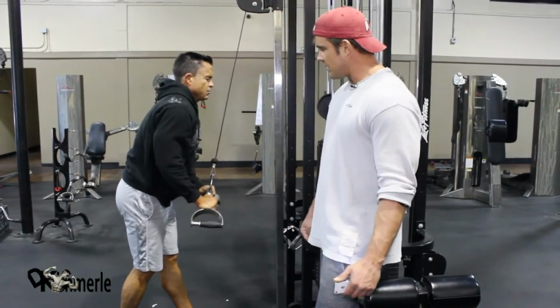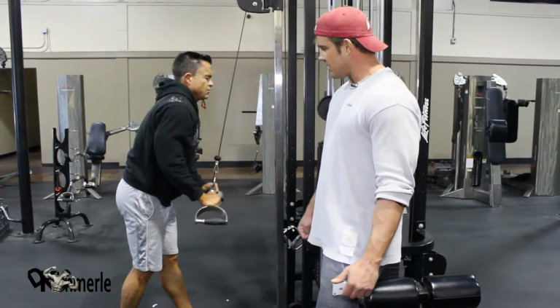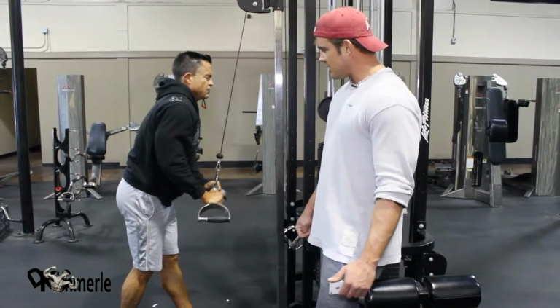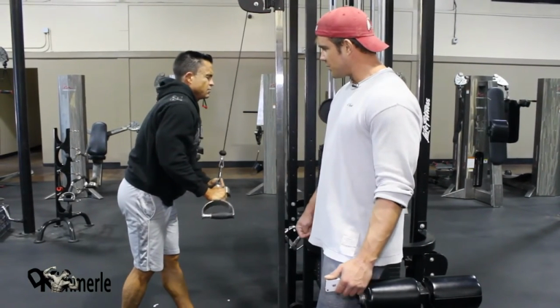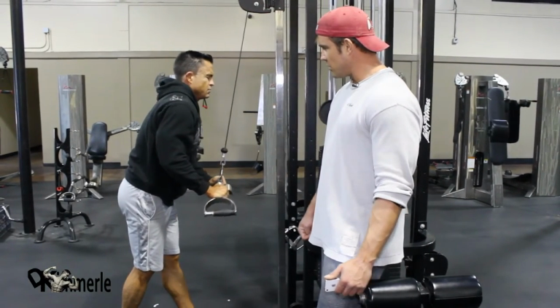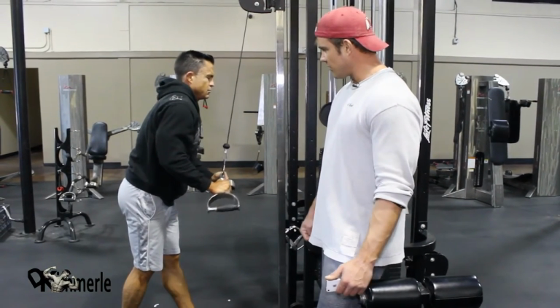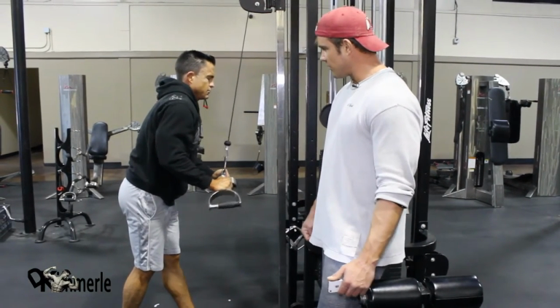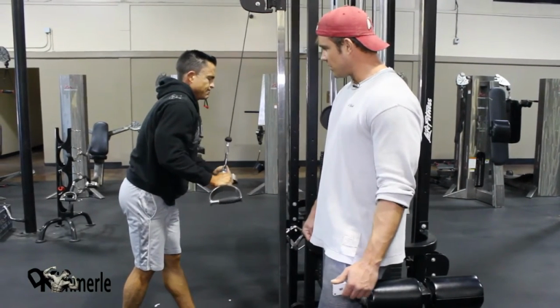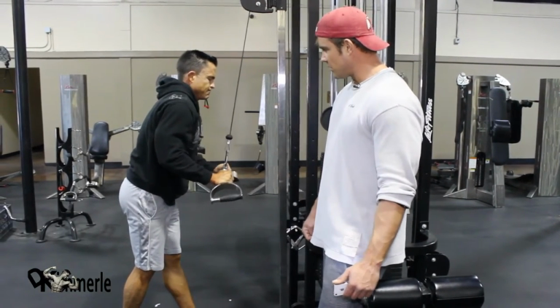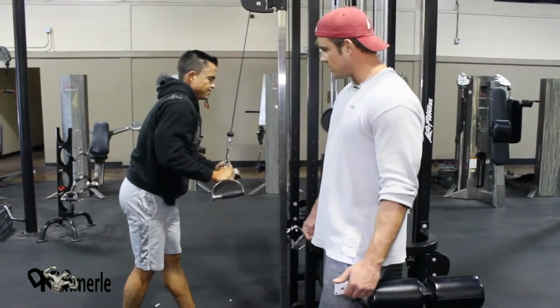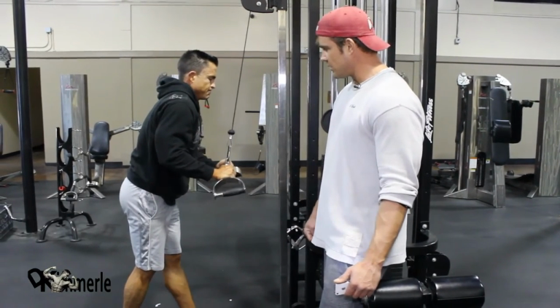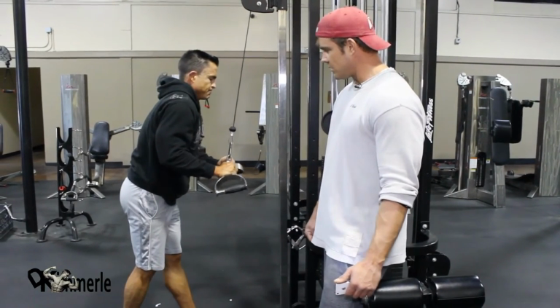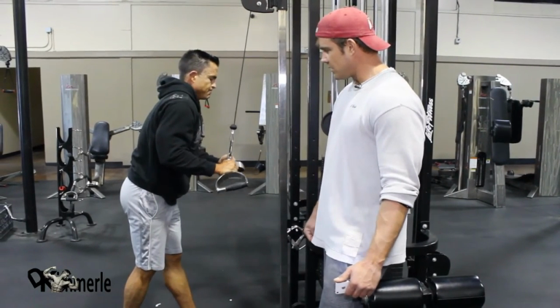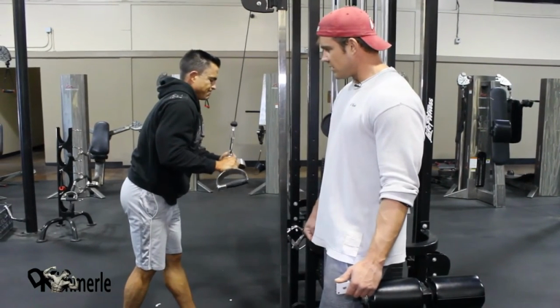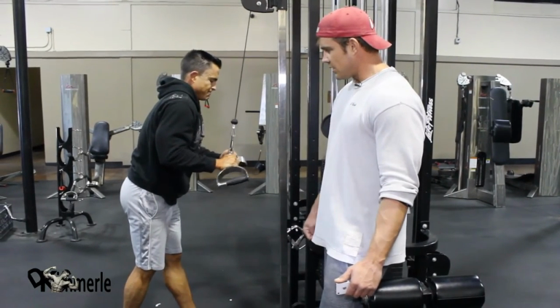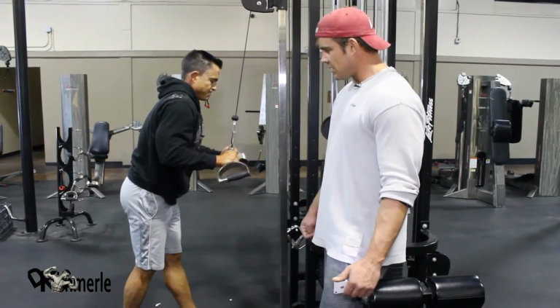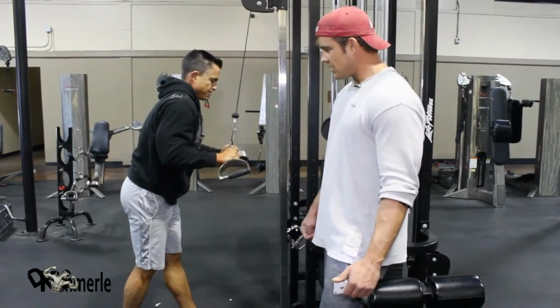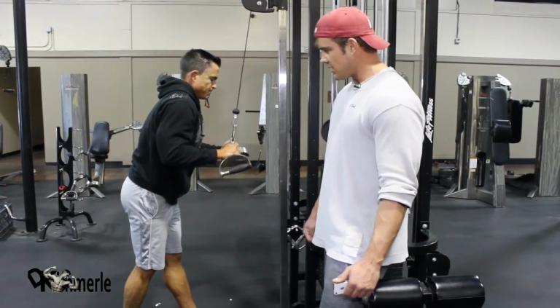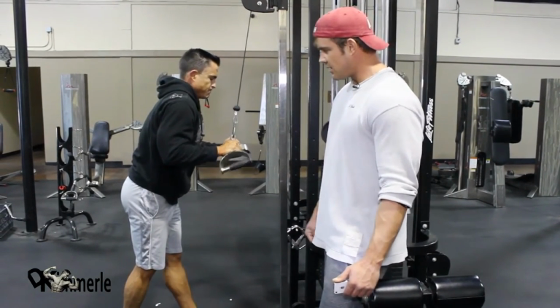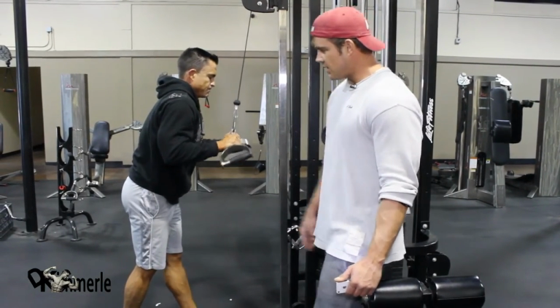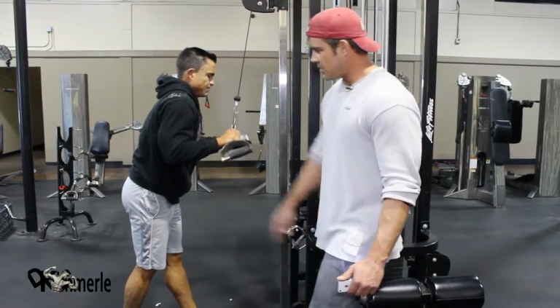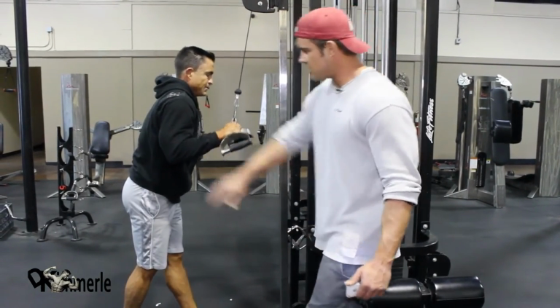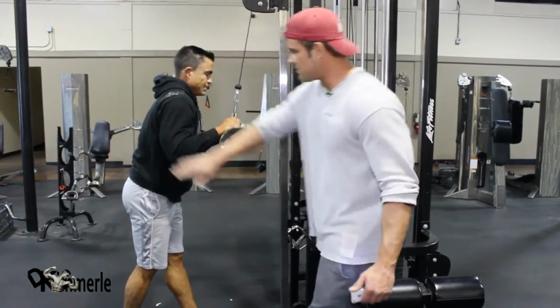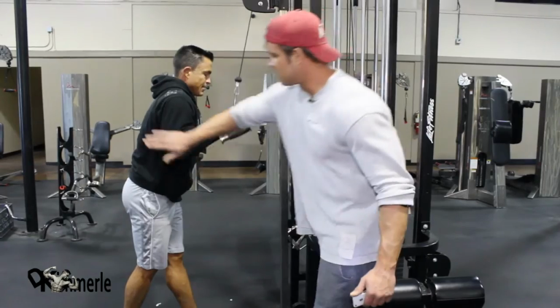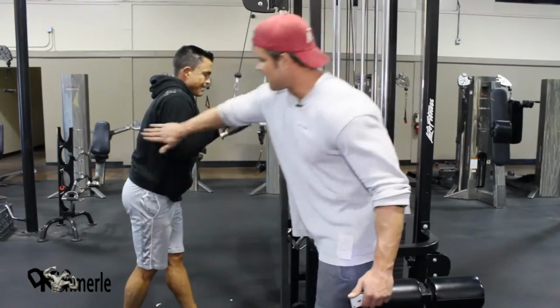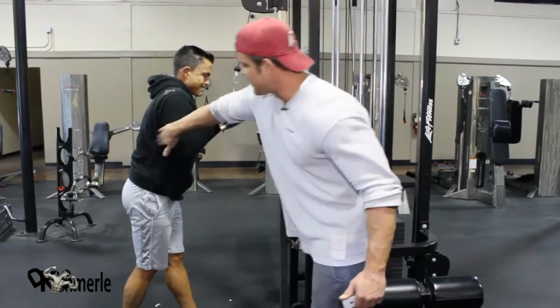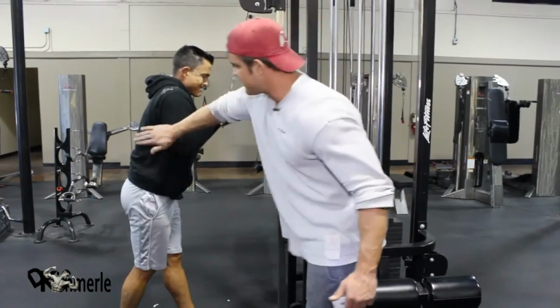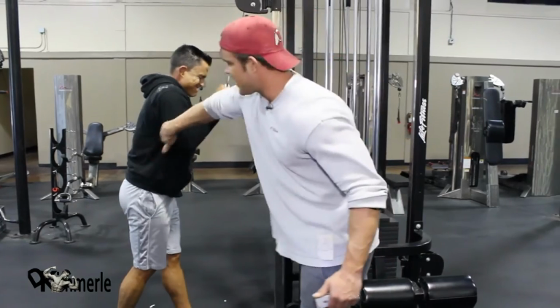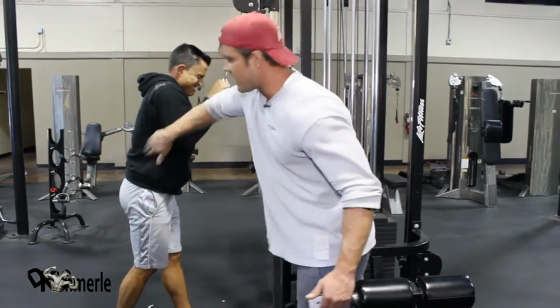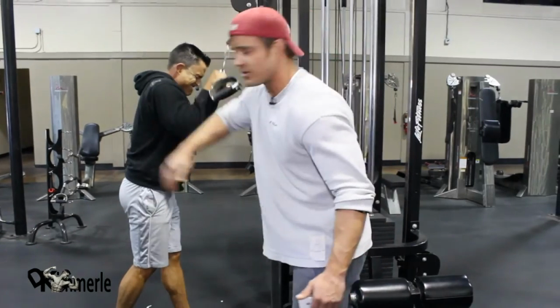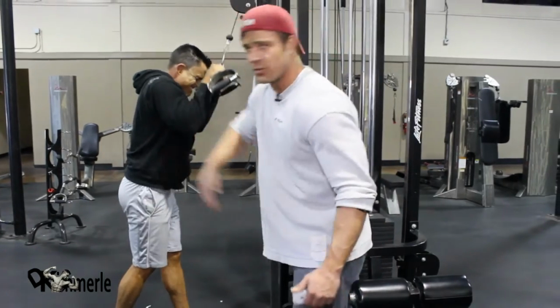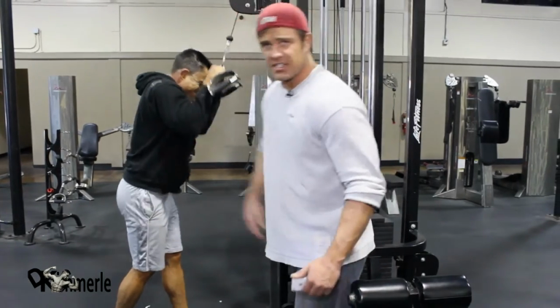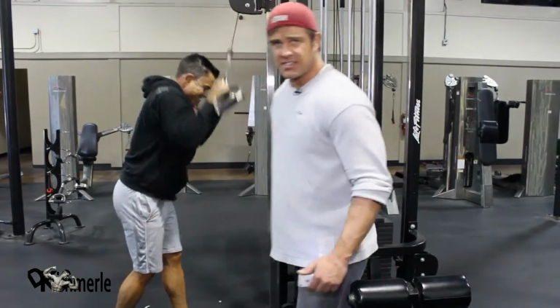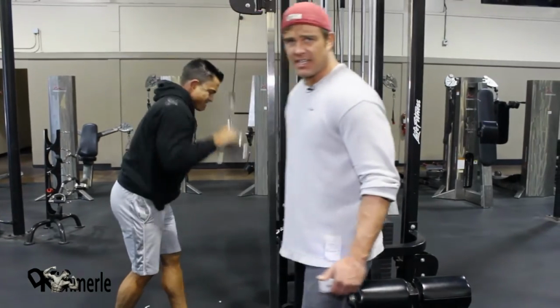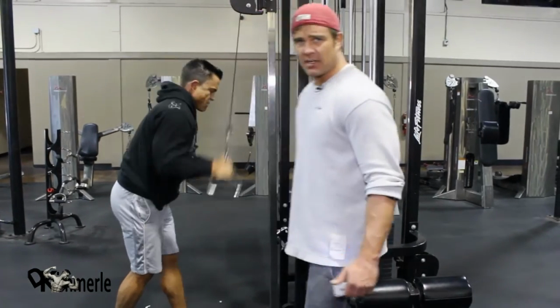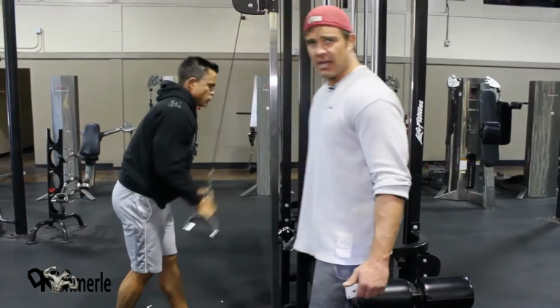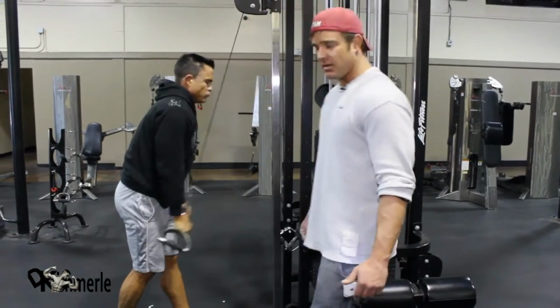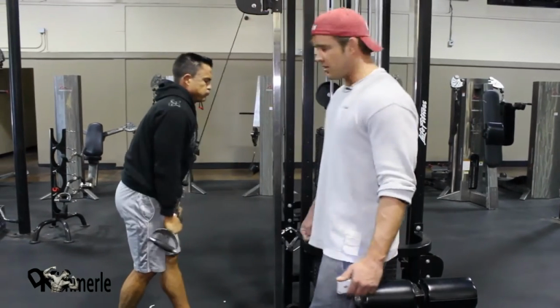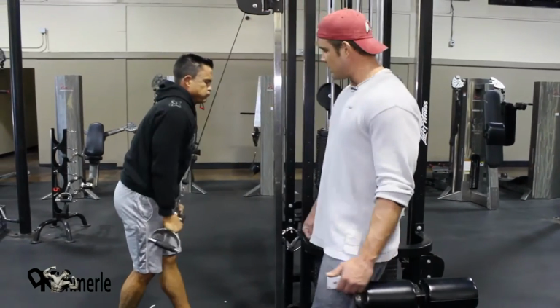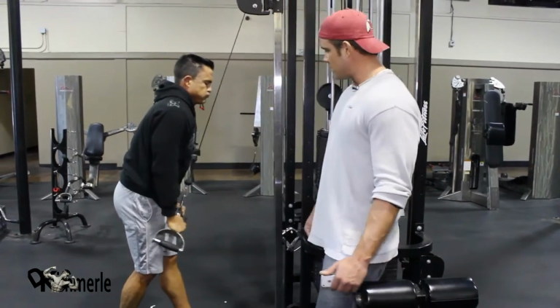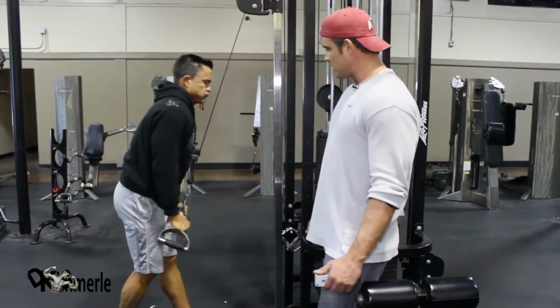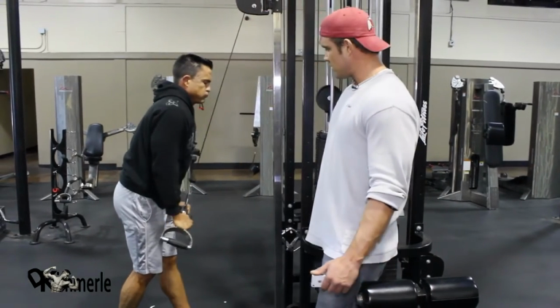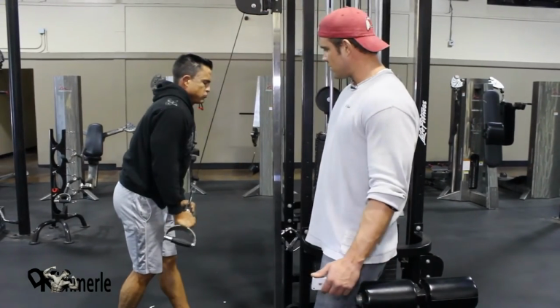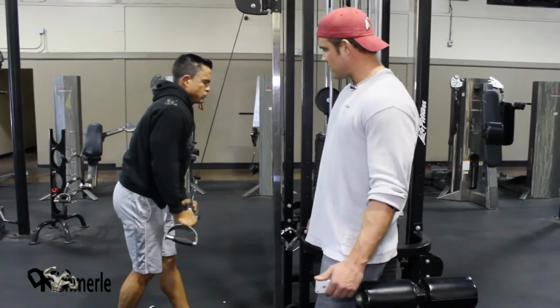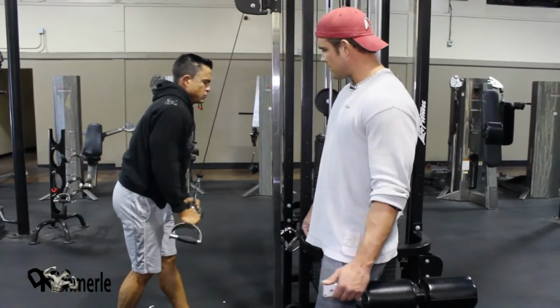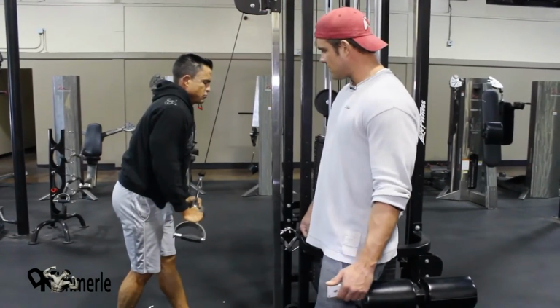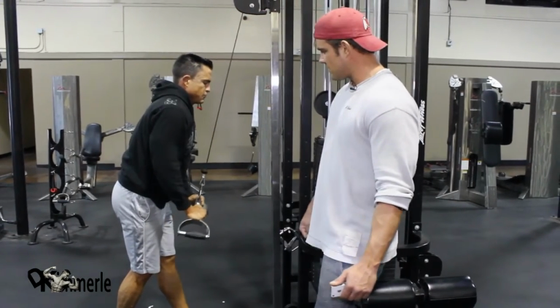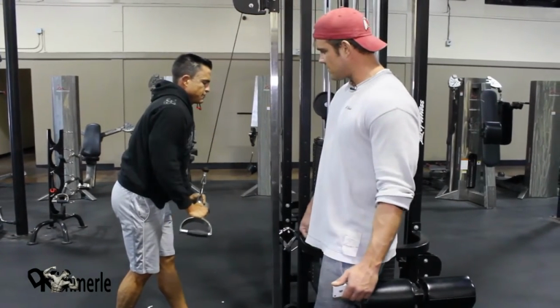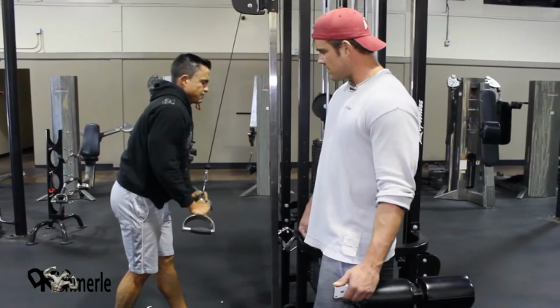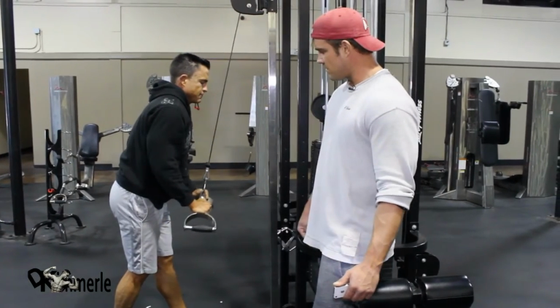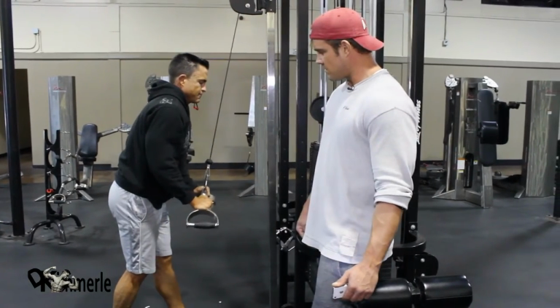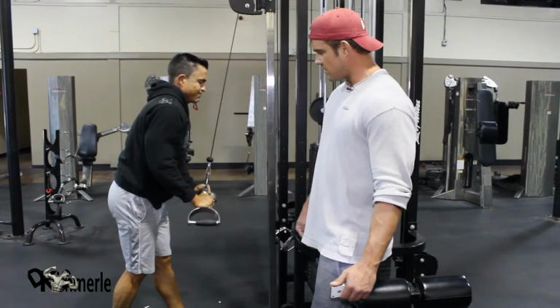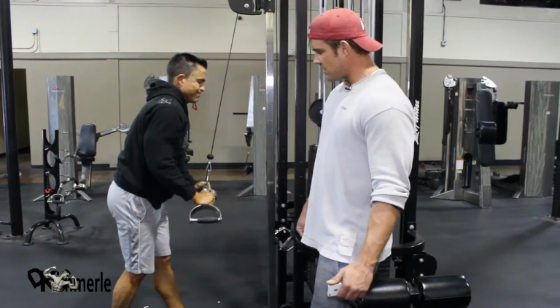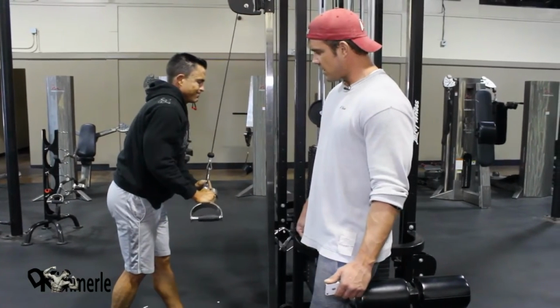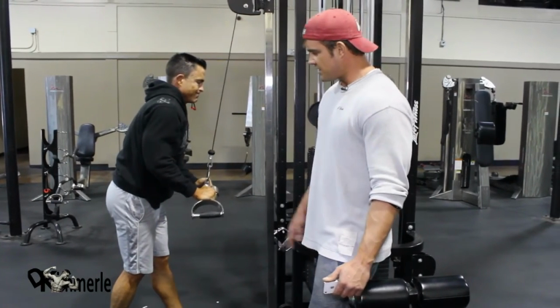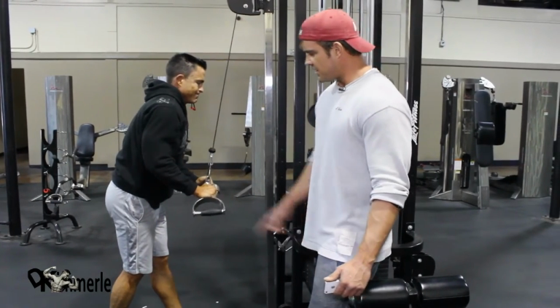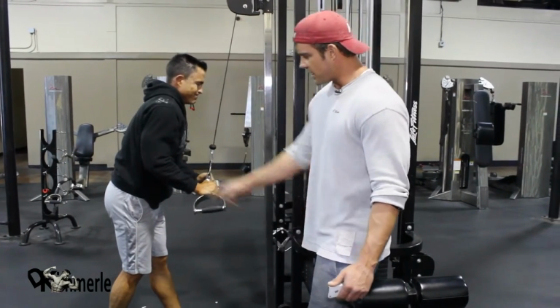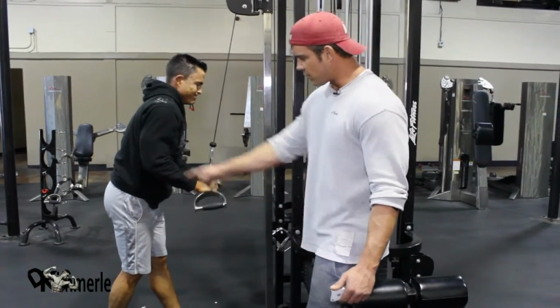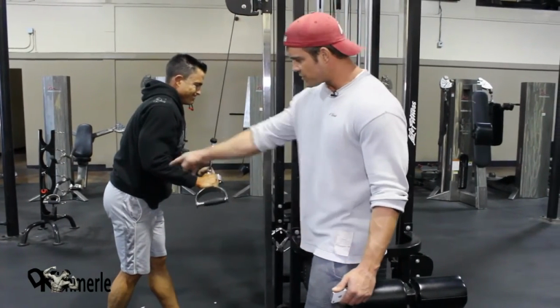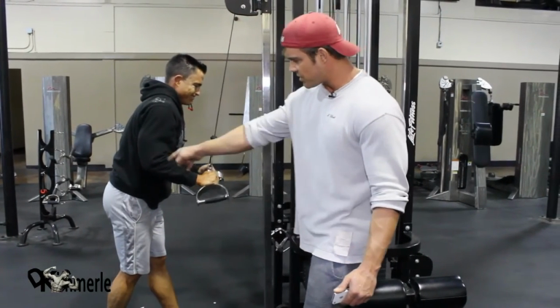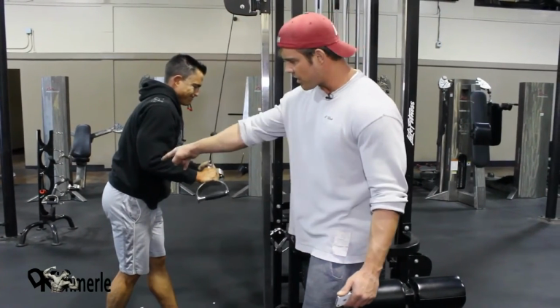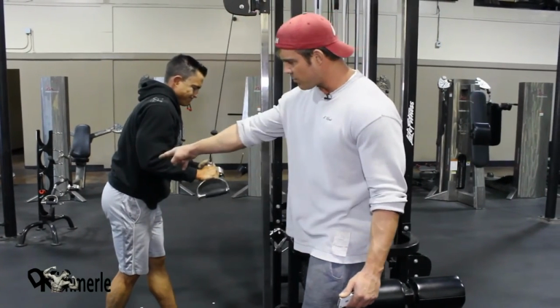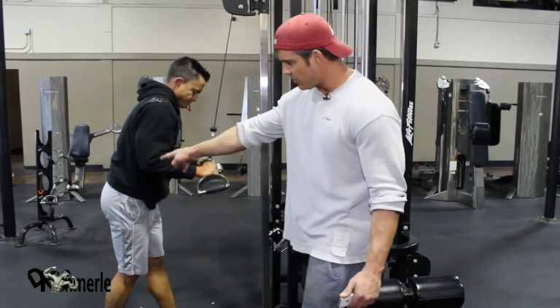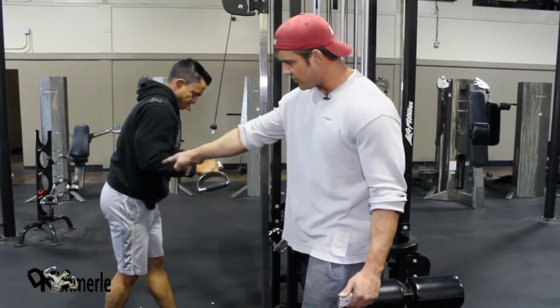It's beautiful. Right there is what he's thinking about. See his elbows? They're not moving.